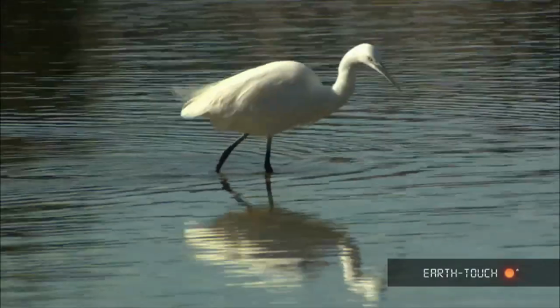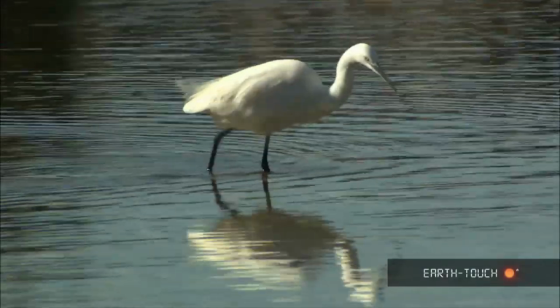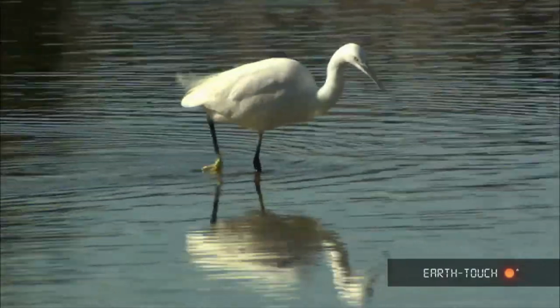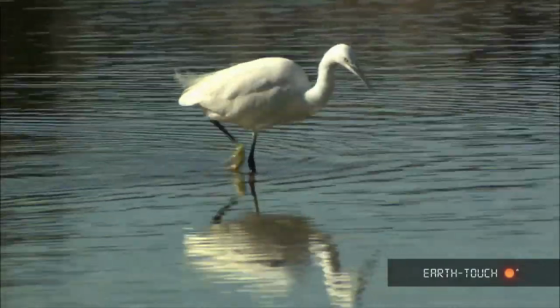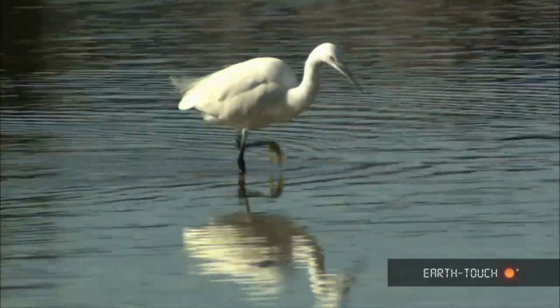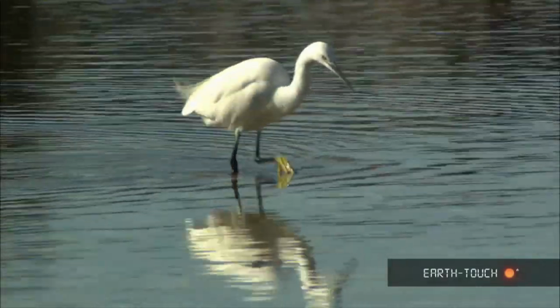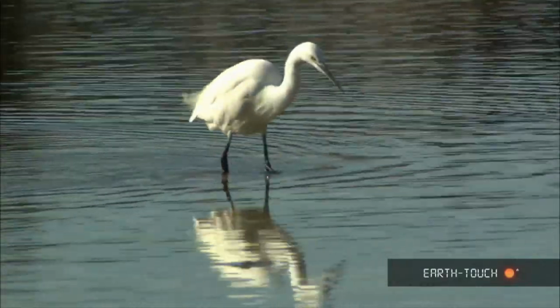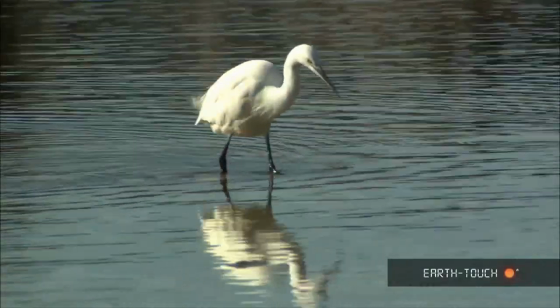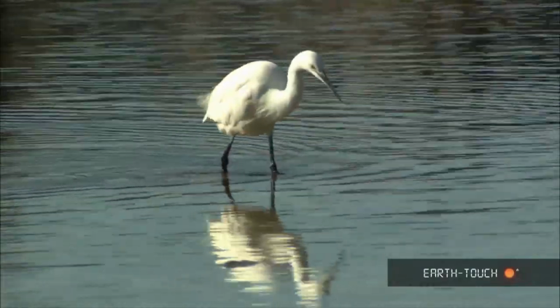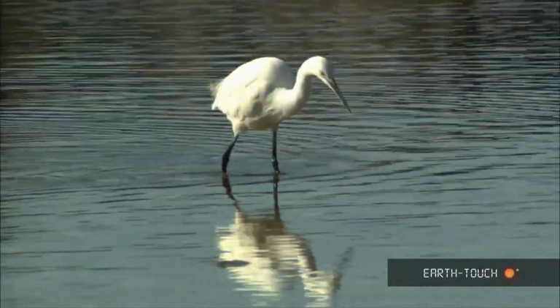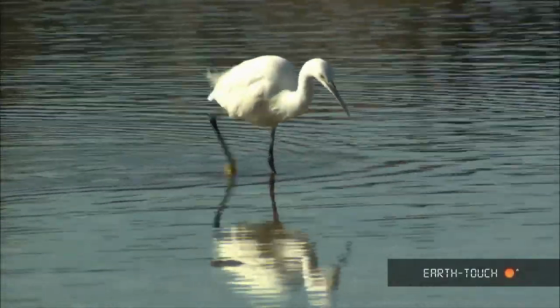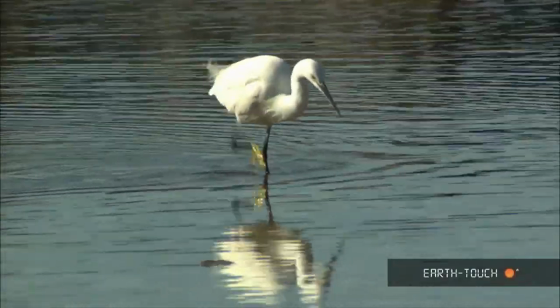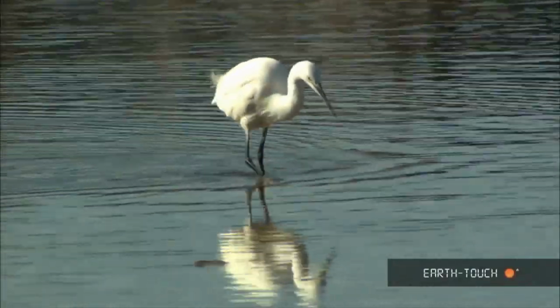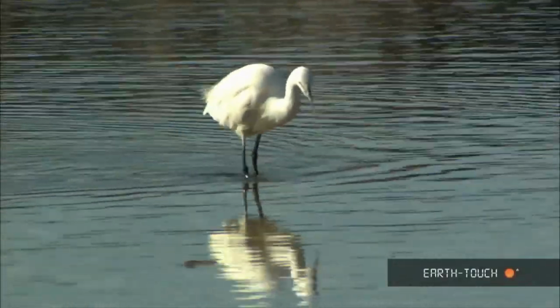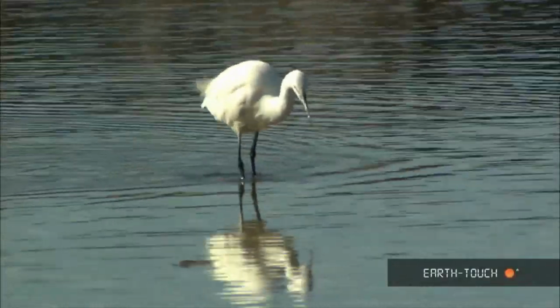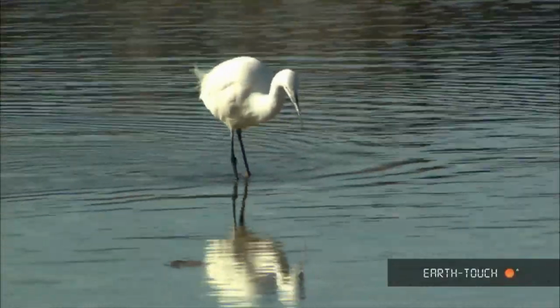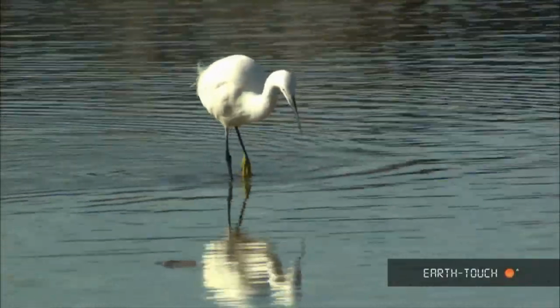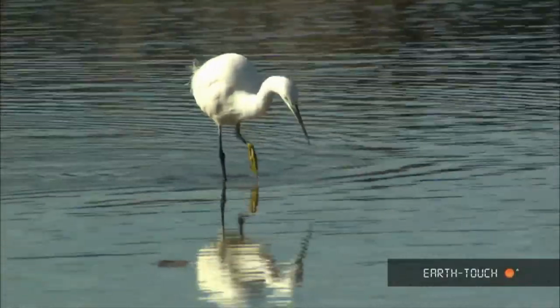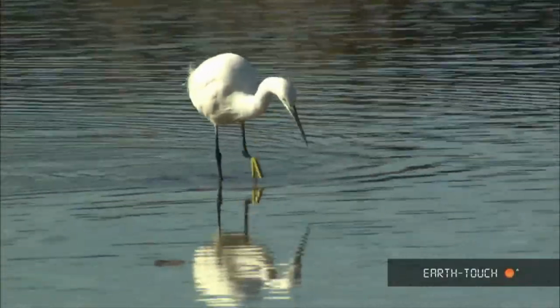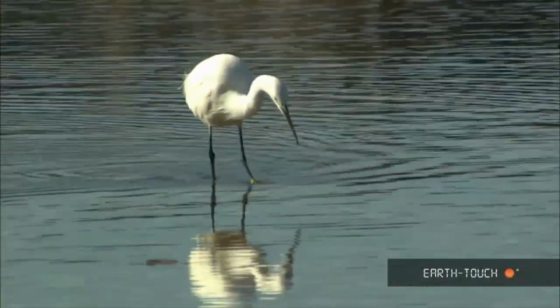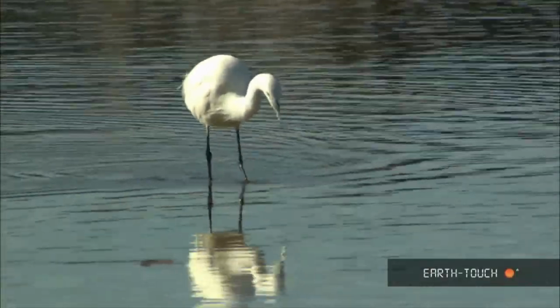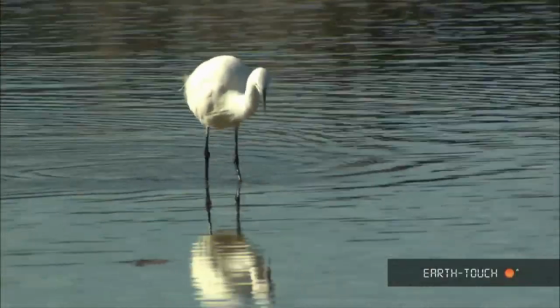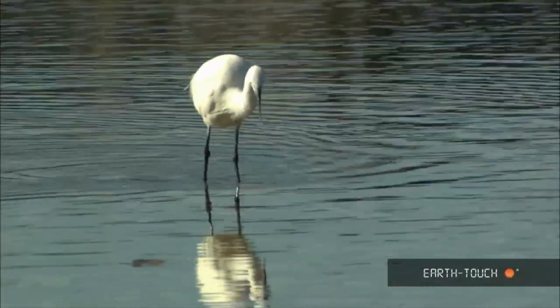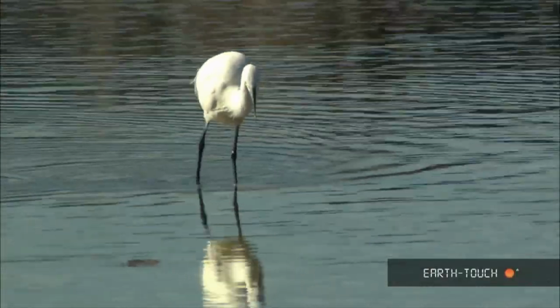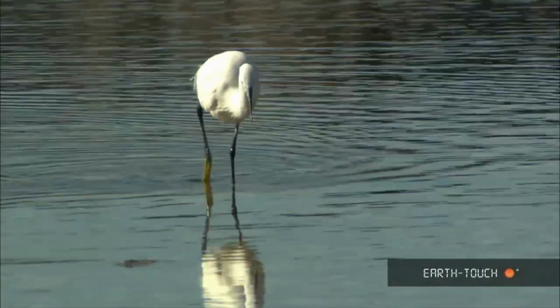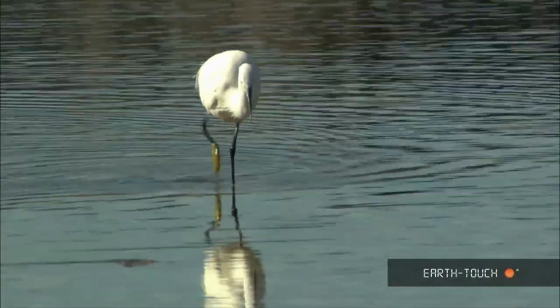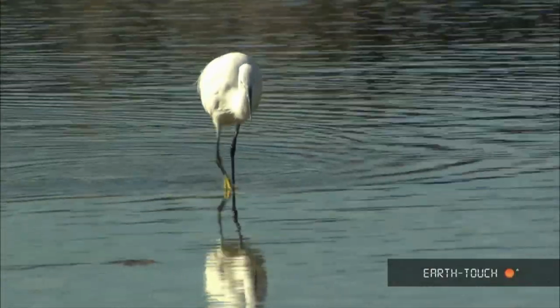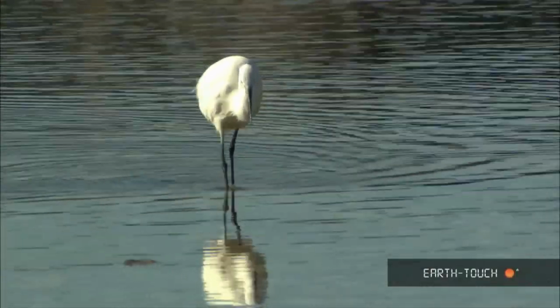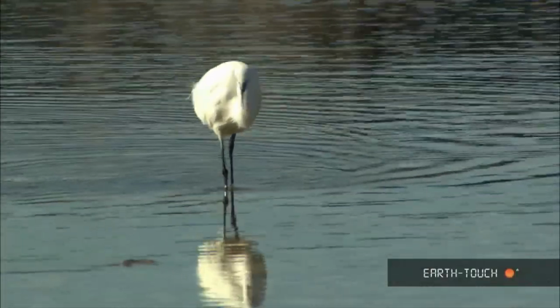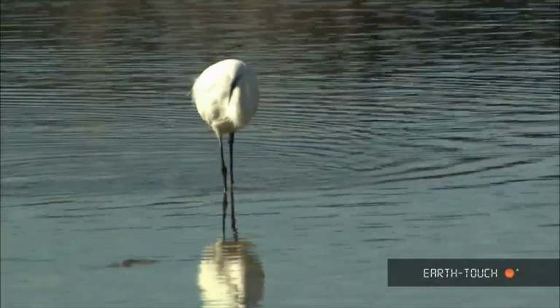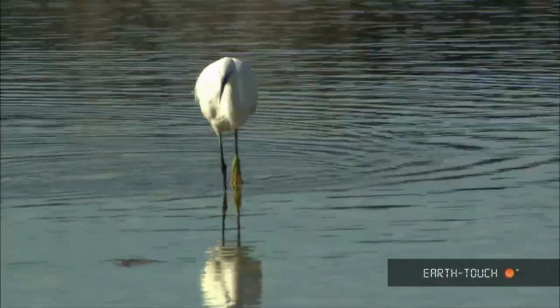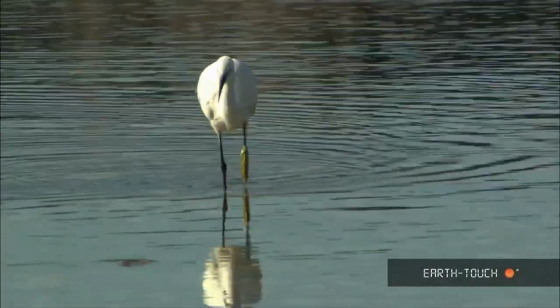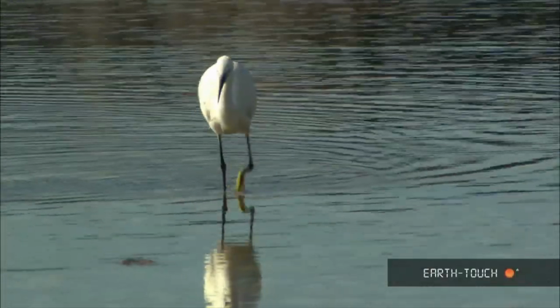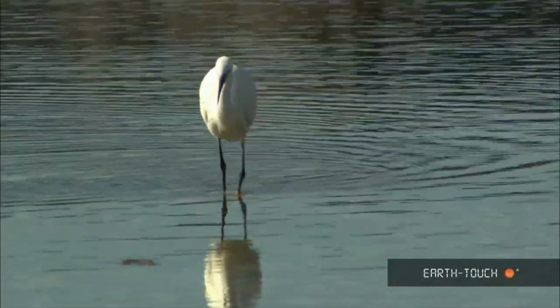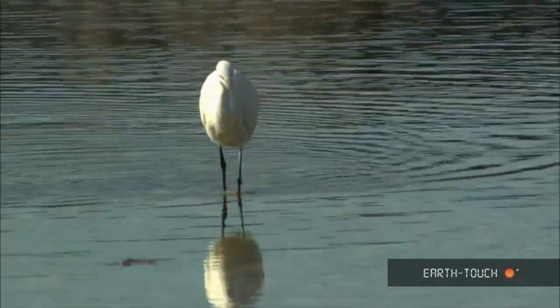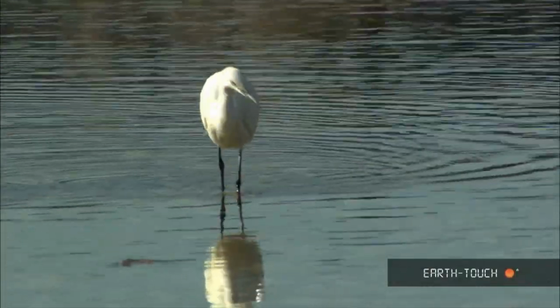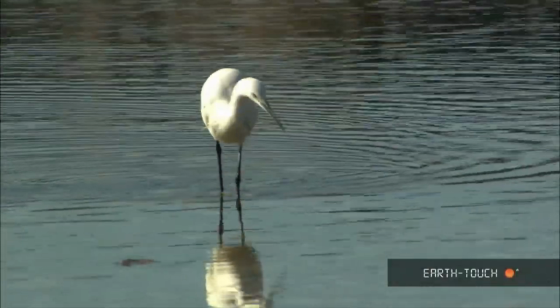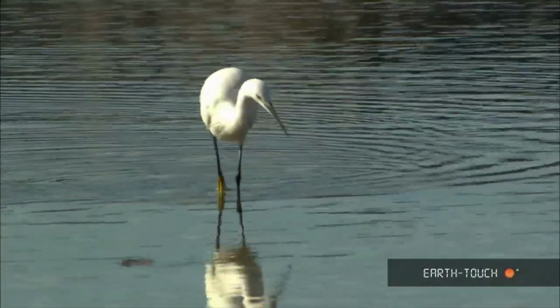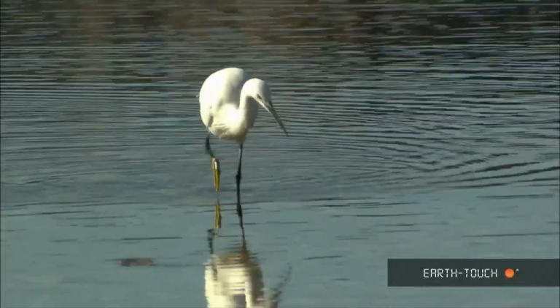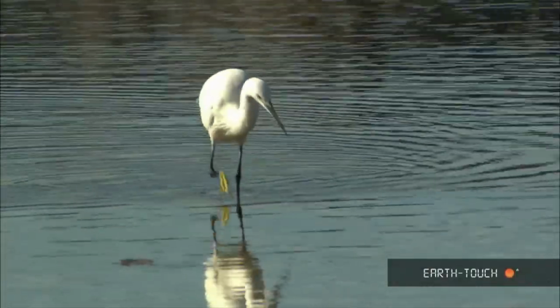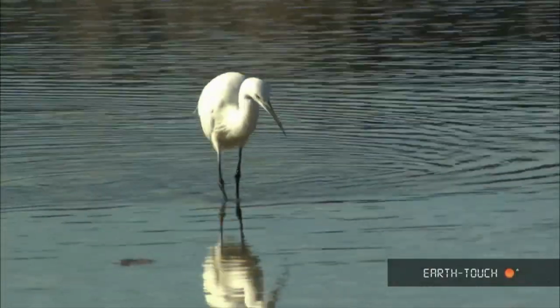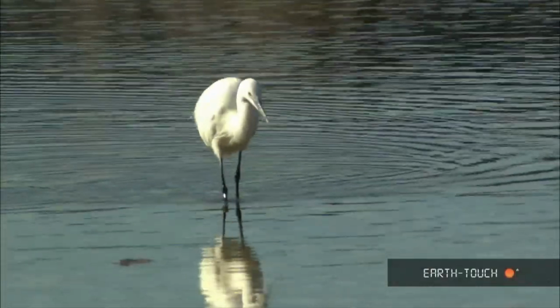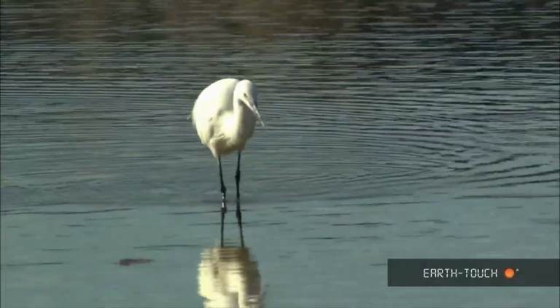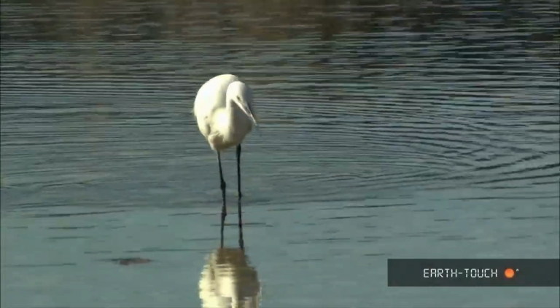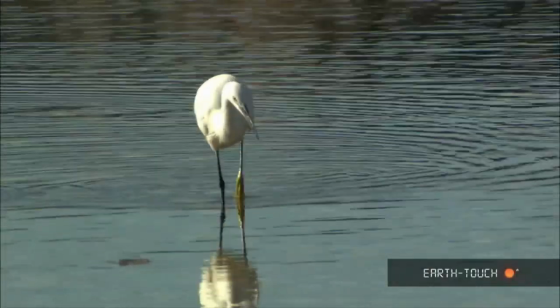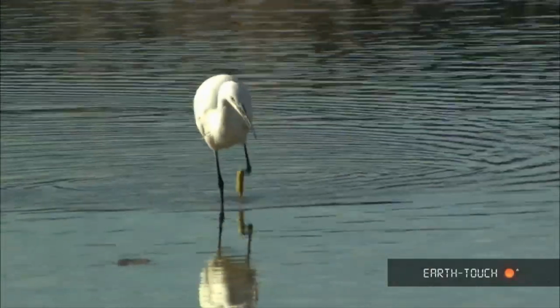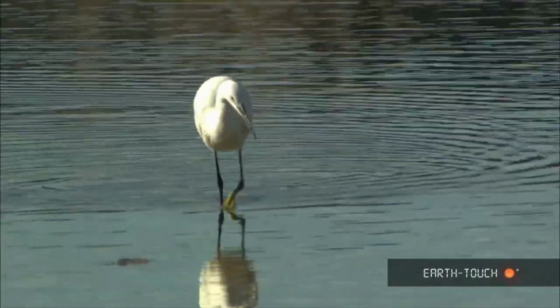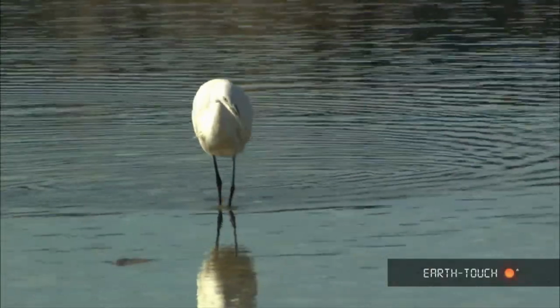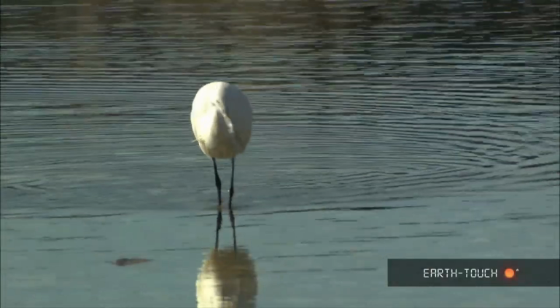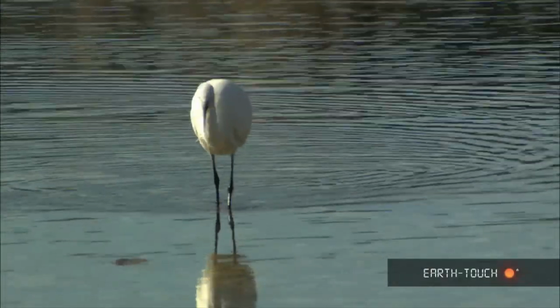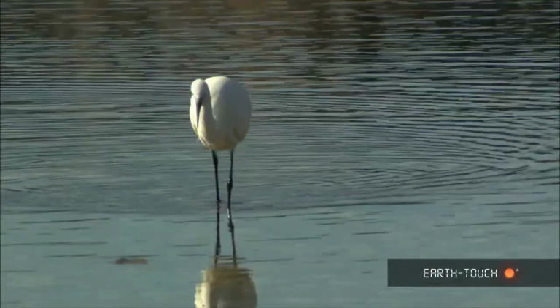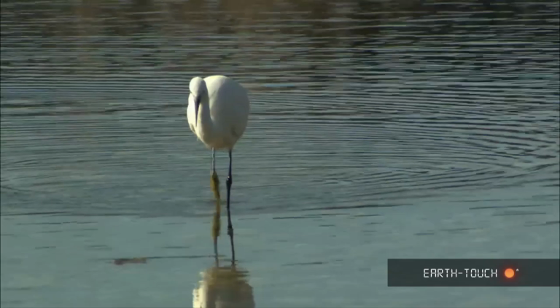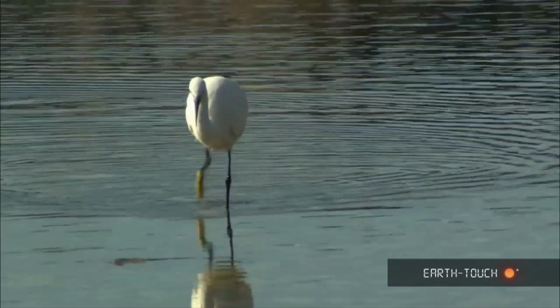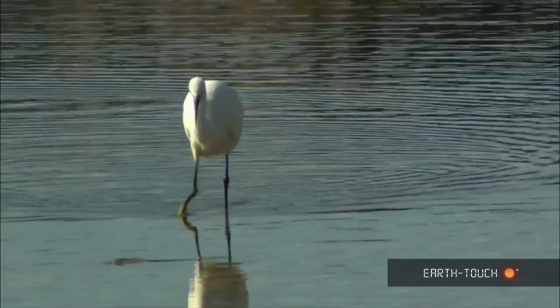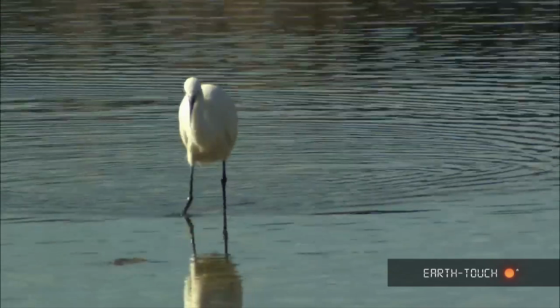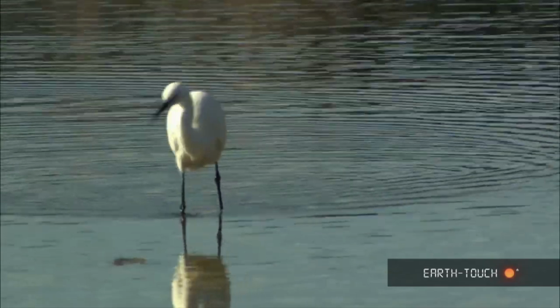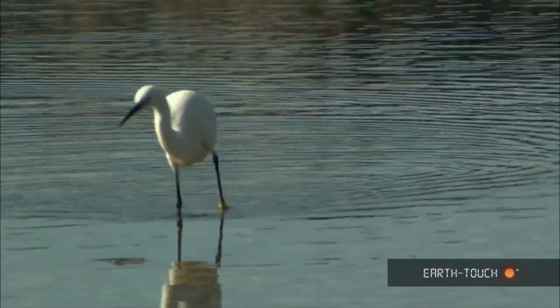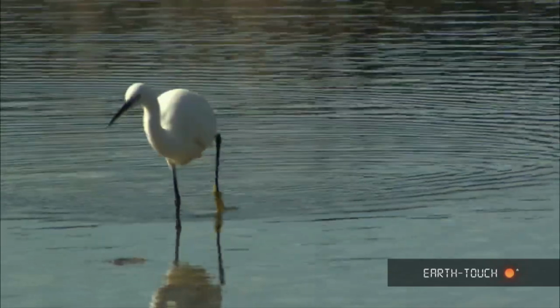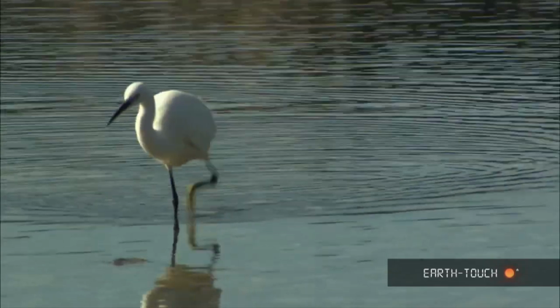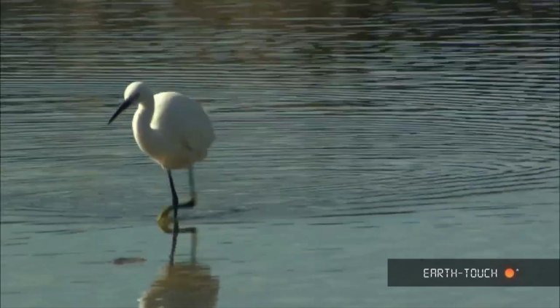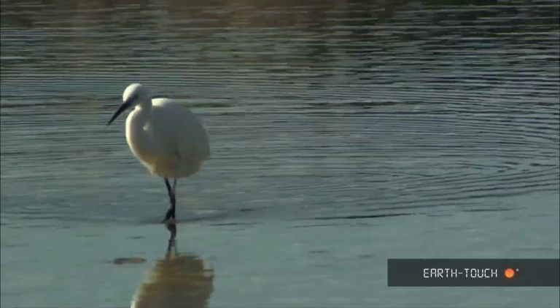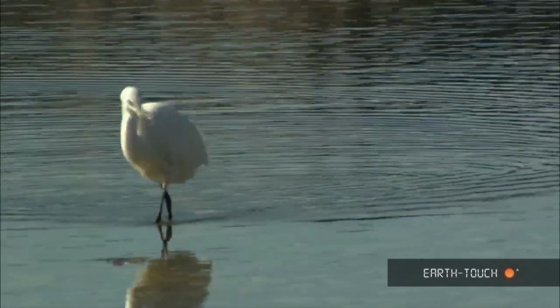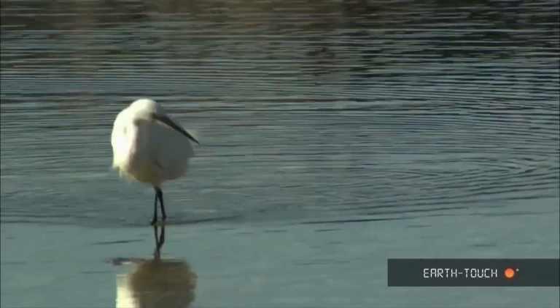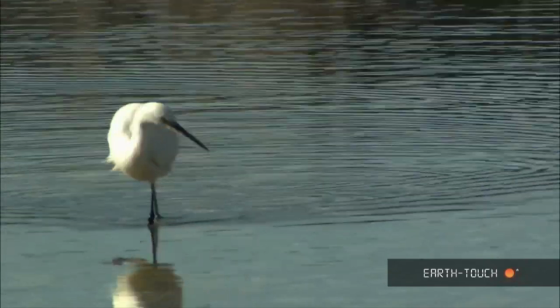This little egret — black long legs, yellow feet, very distinctive.